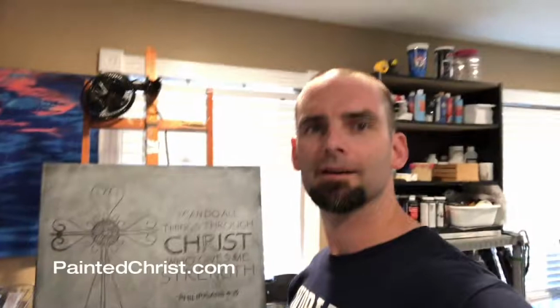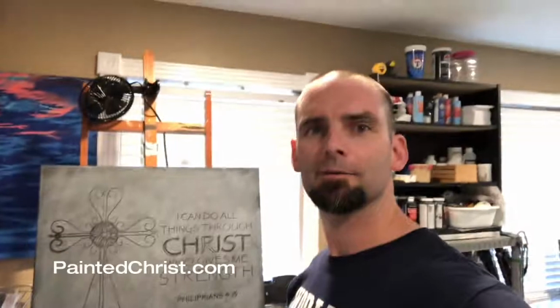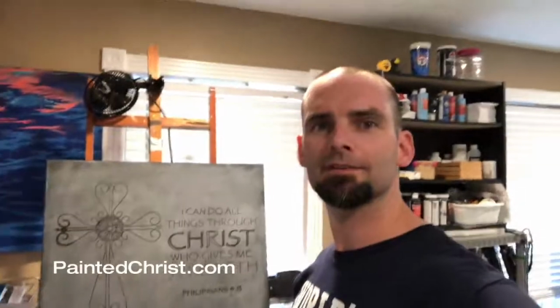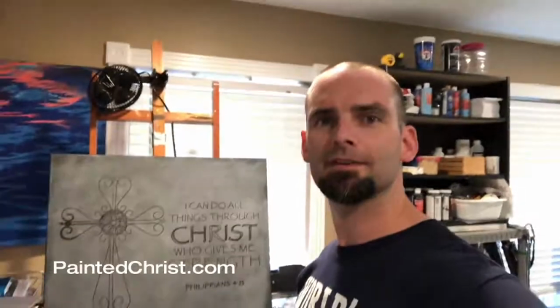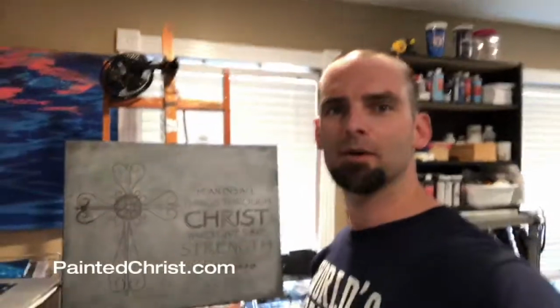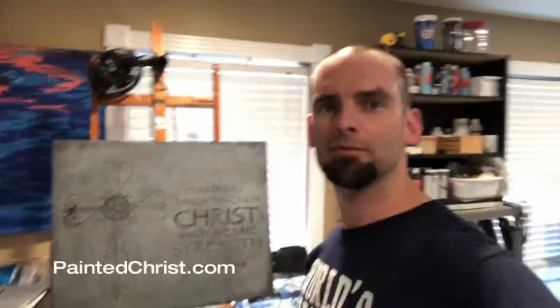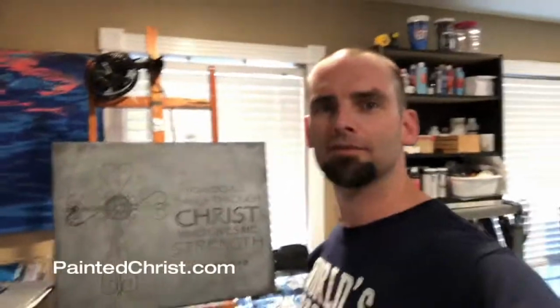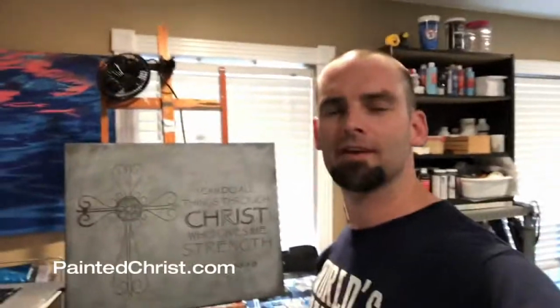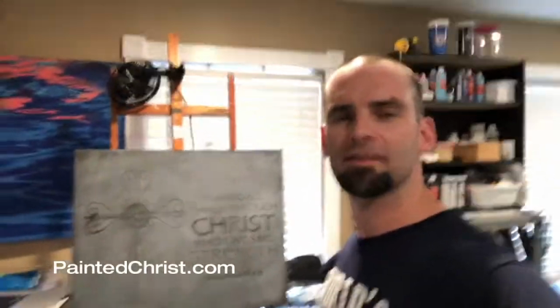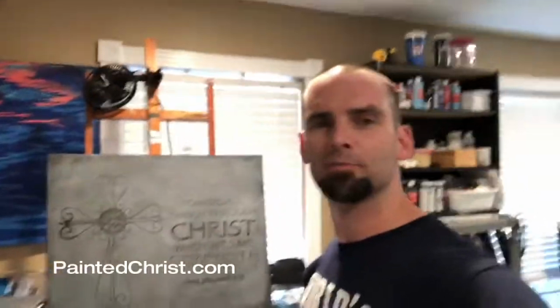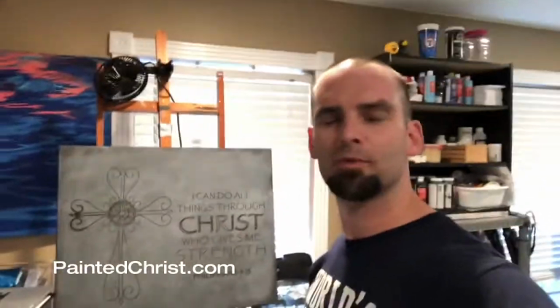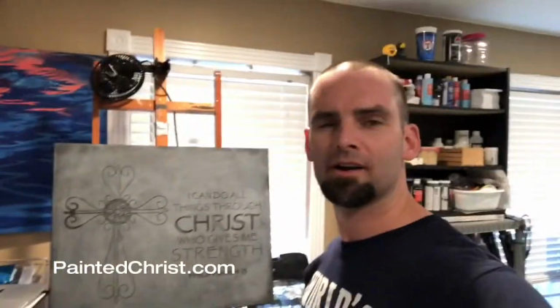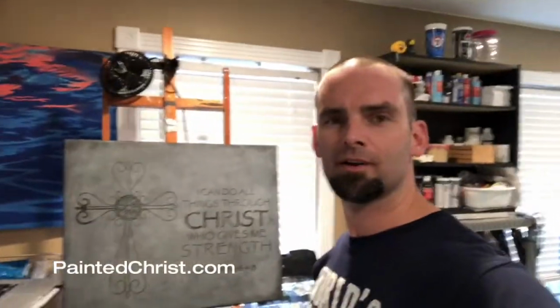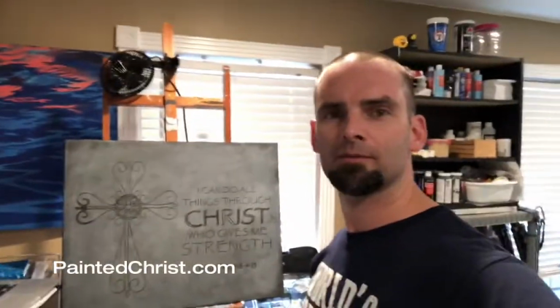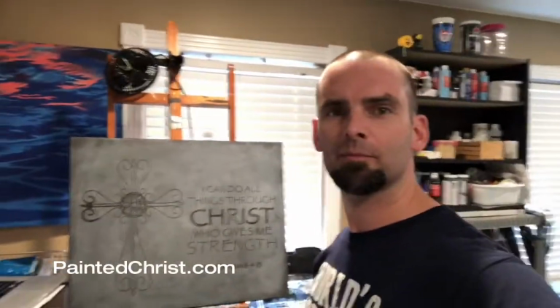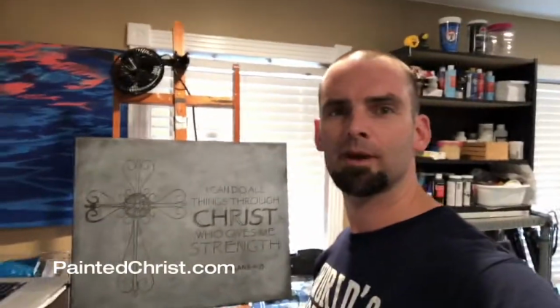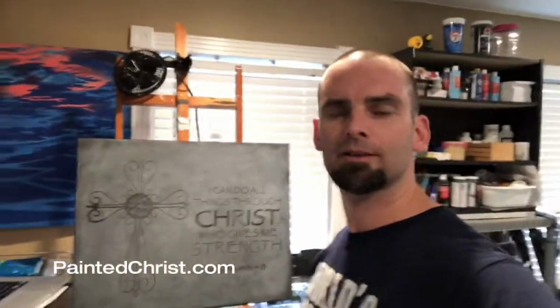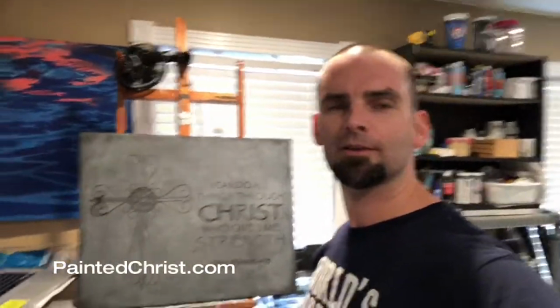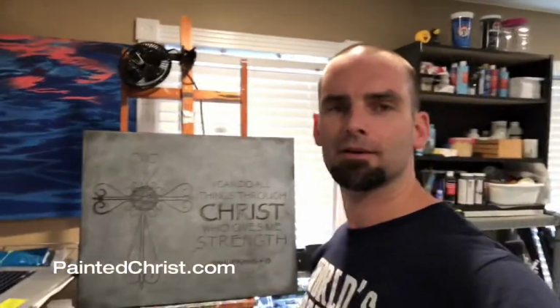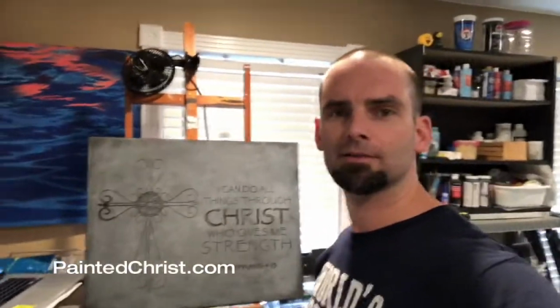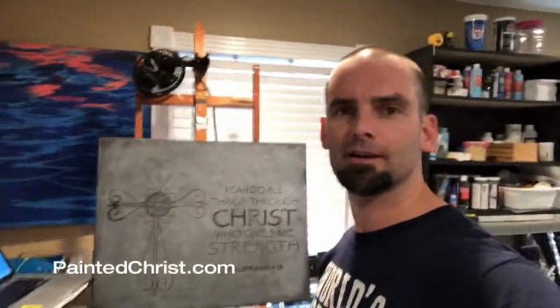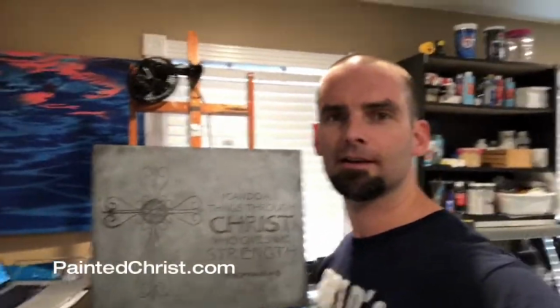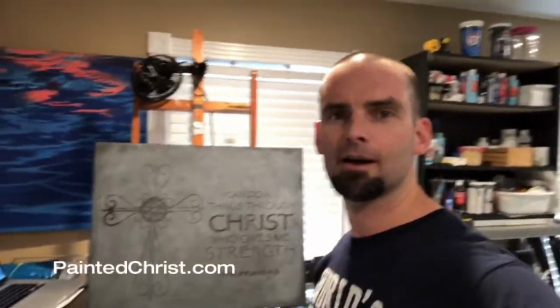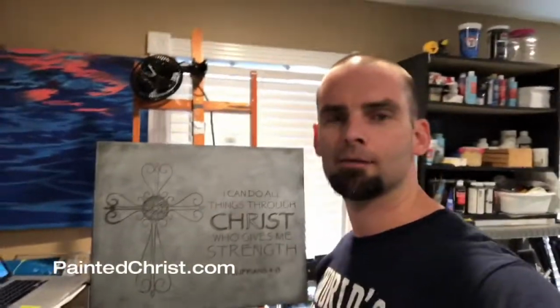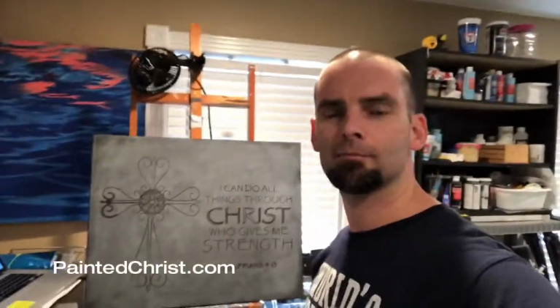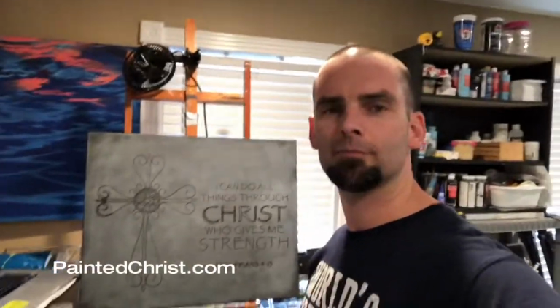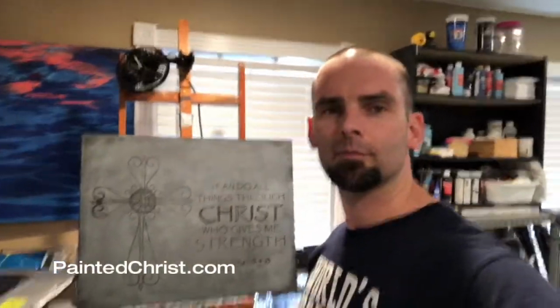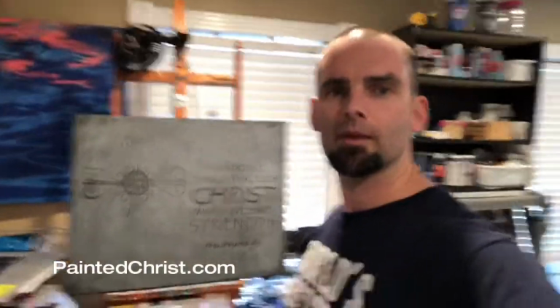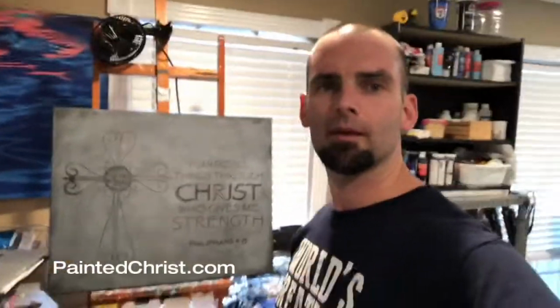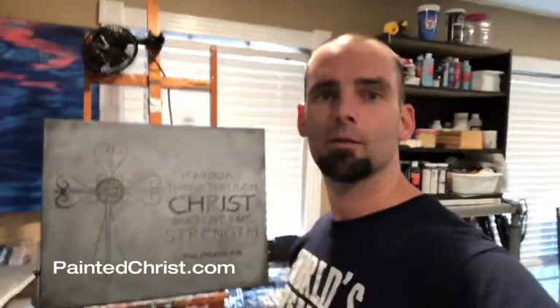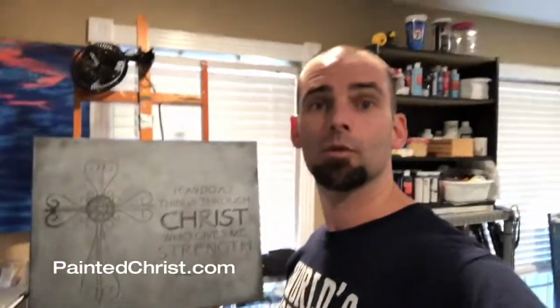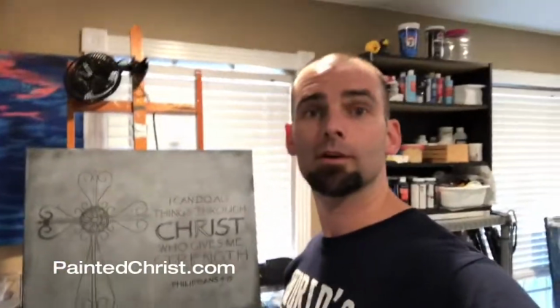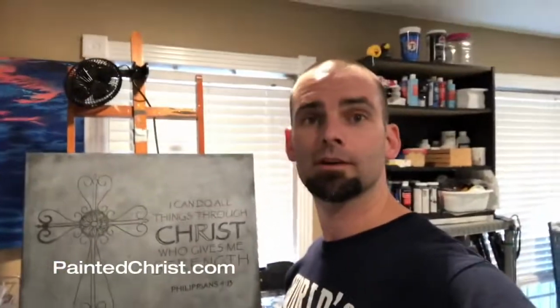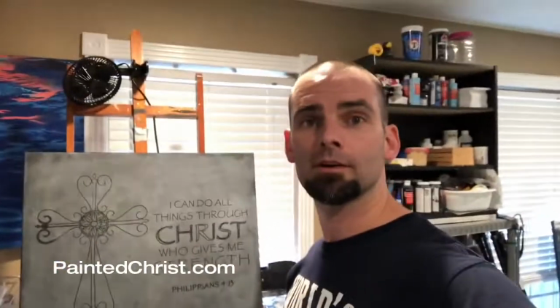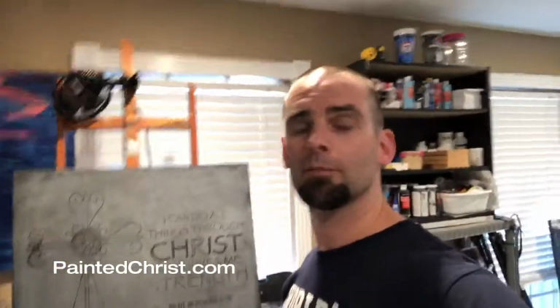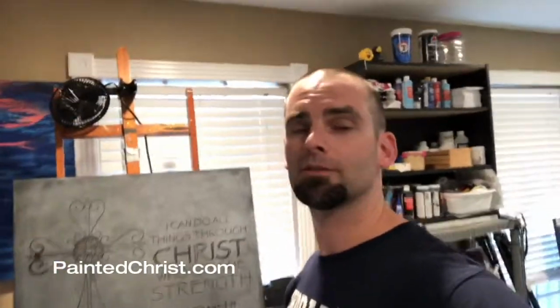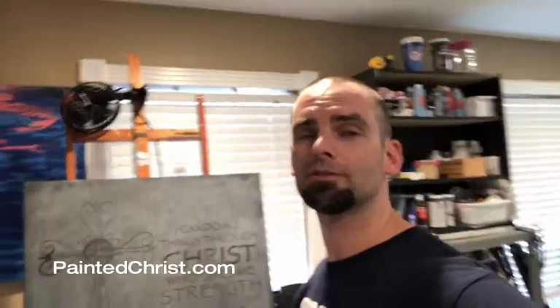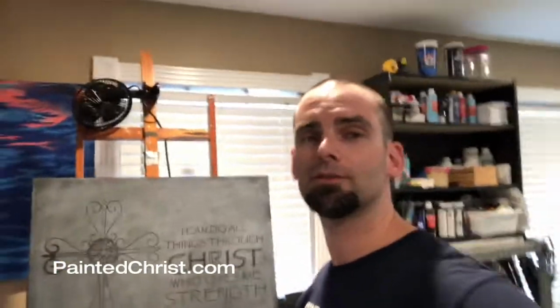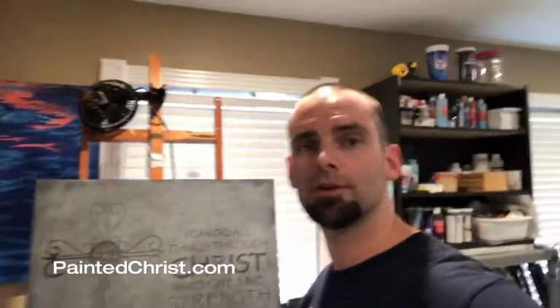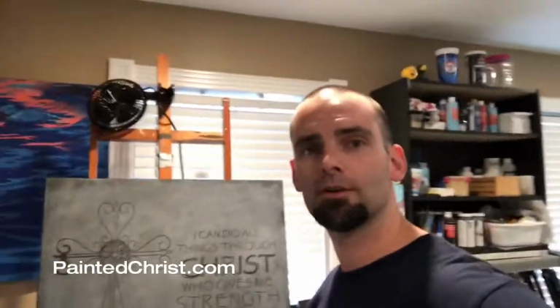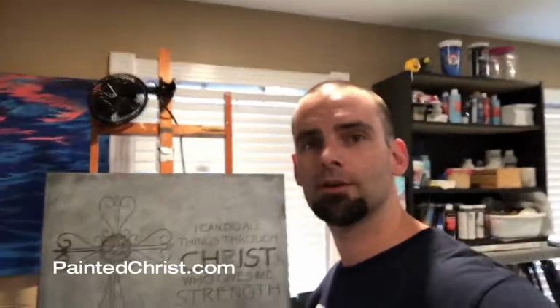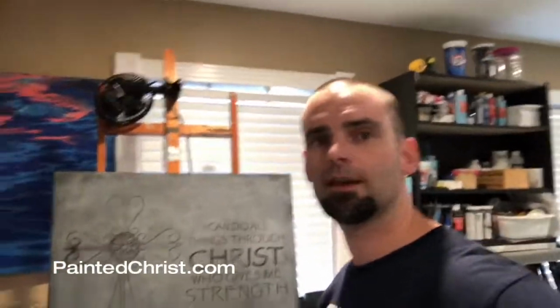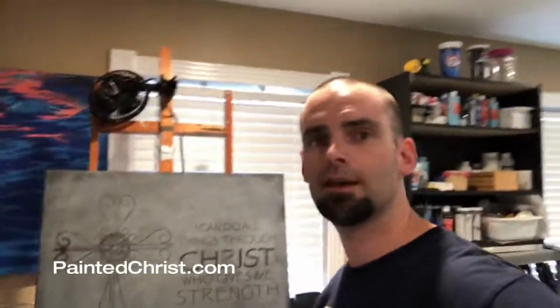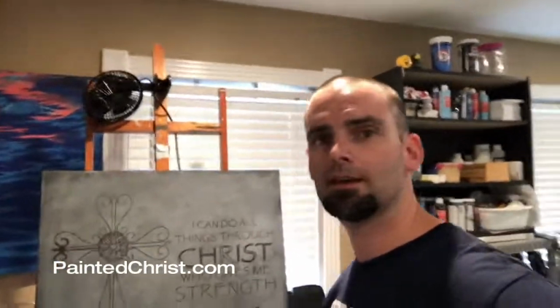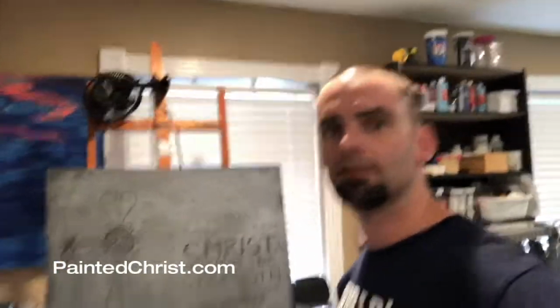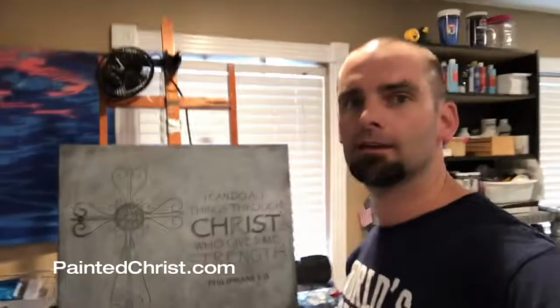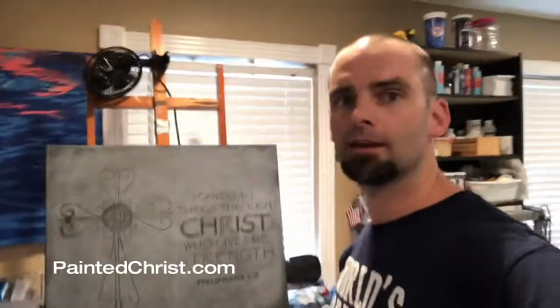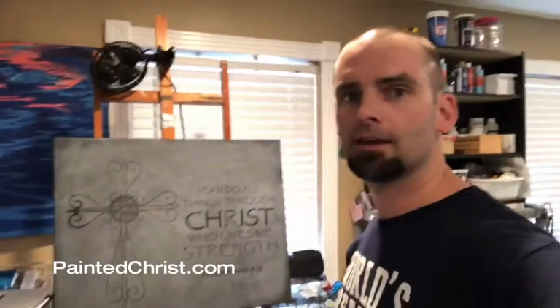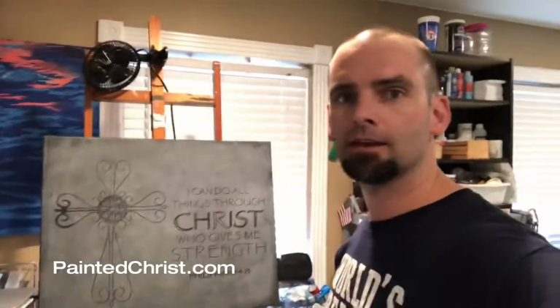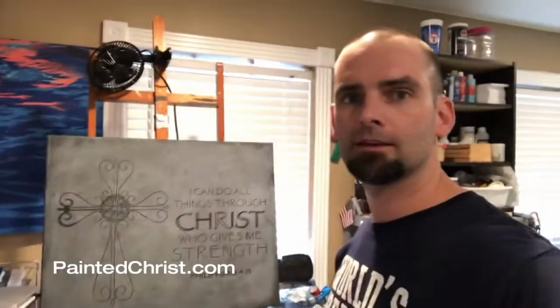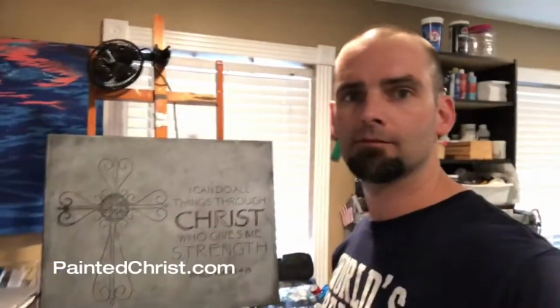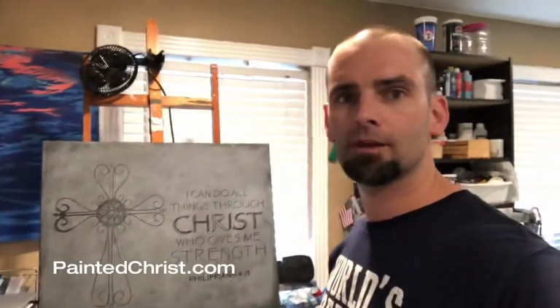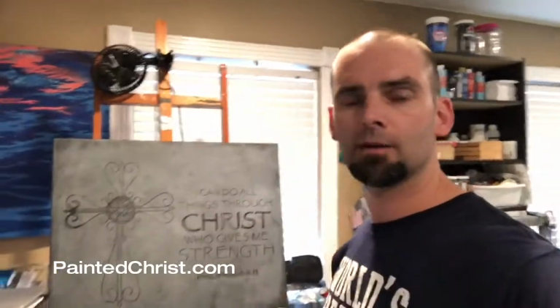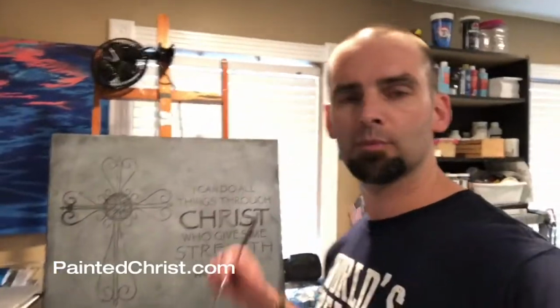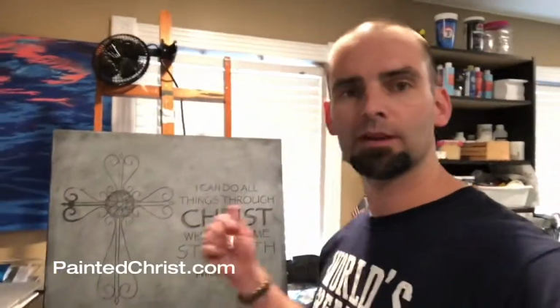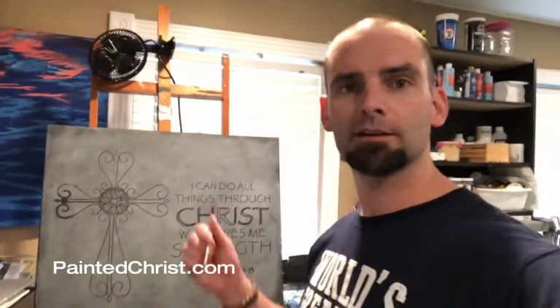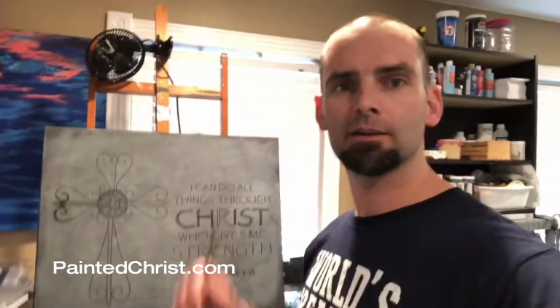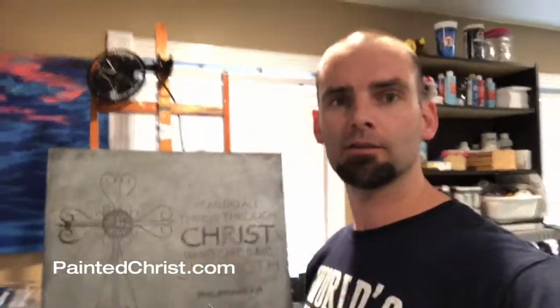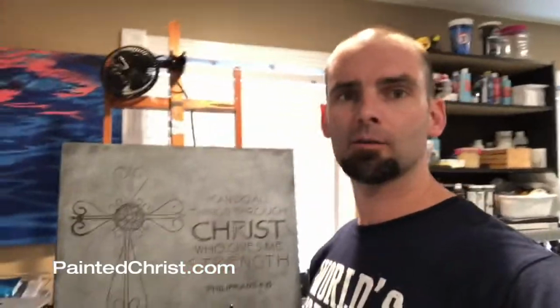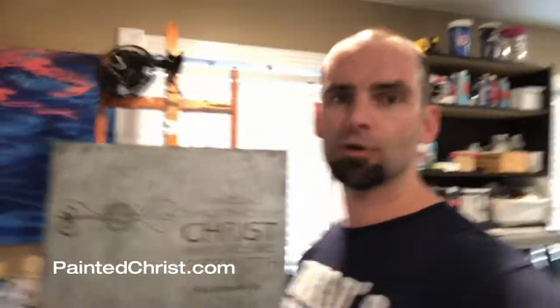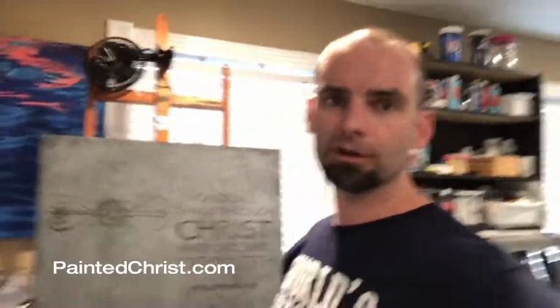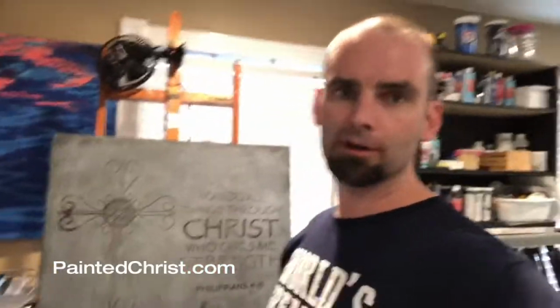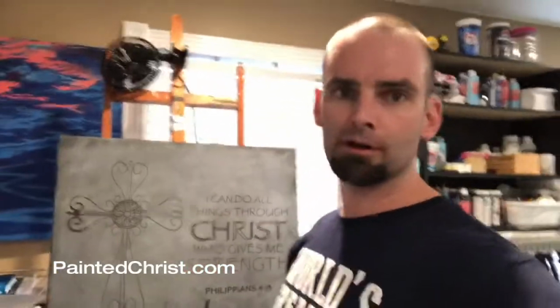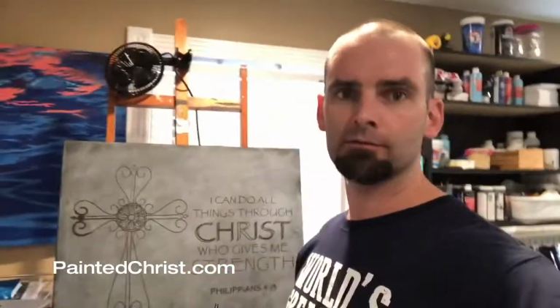Hey, what's up? It's Lance Brown, PaintingChrist.com, working here in my studio today, and I've got a painting here that I'm working on.